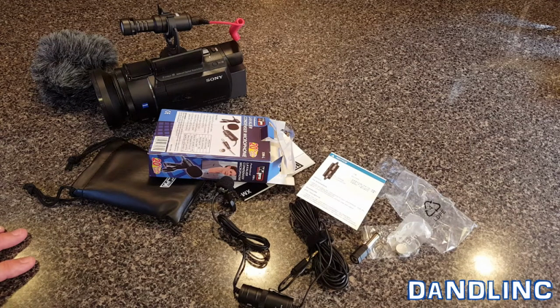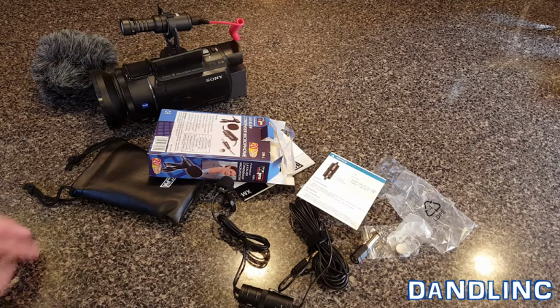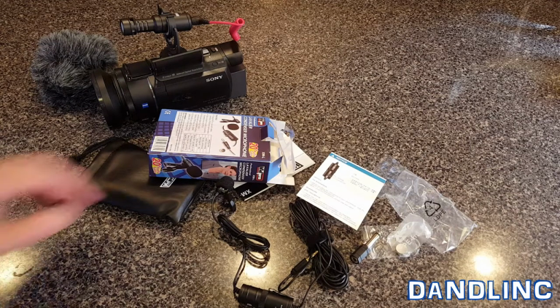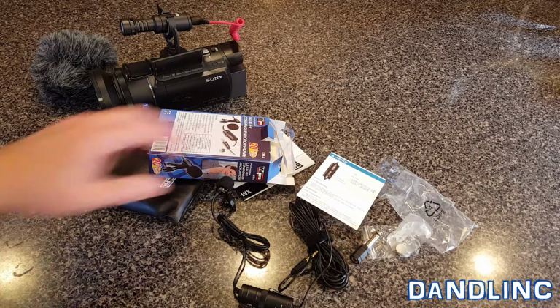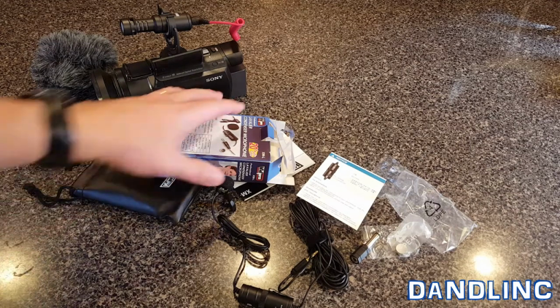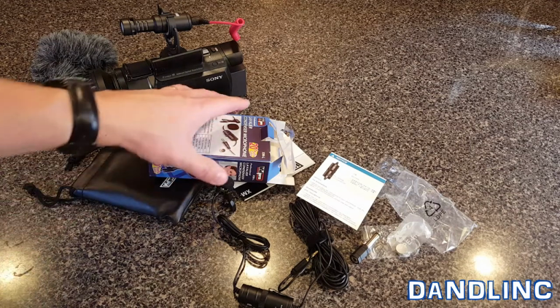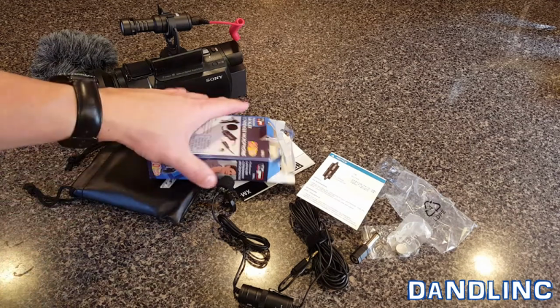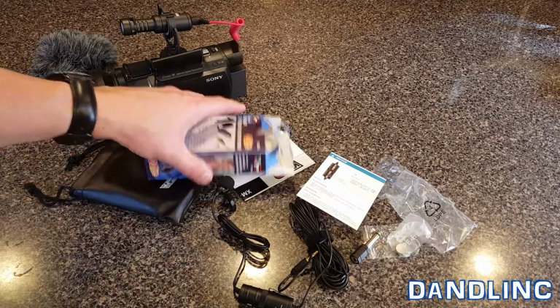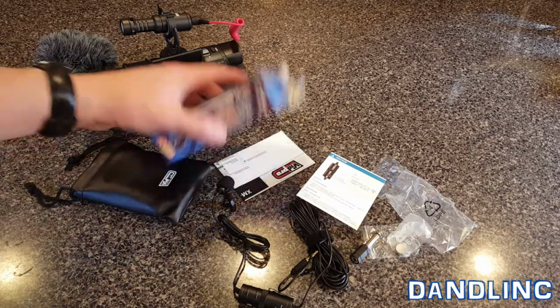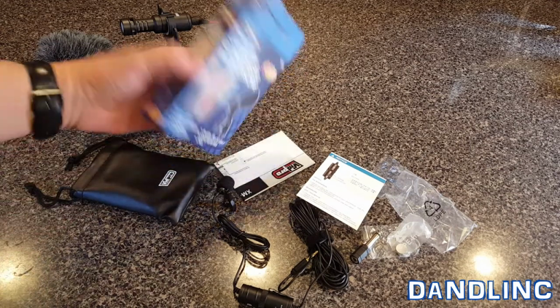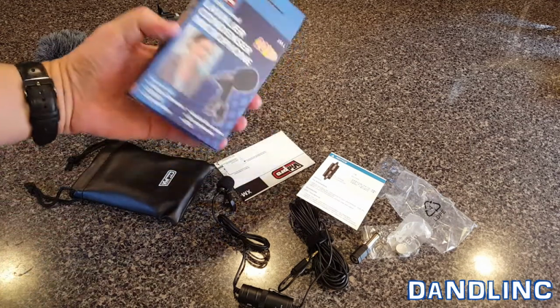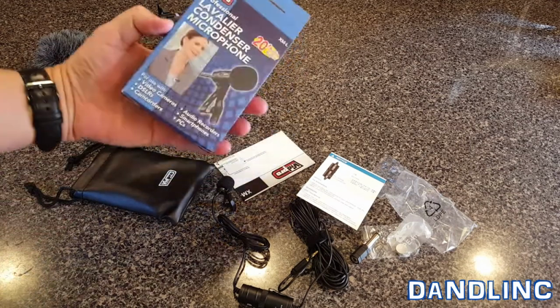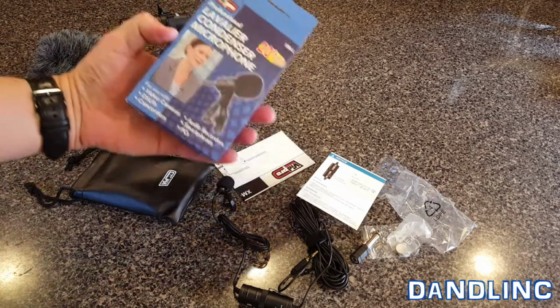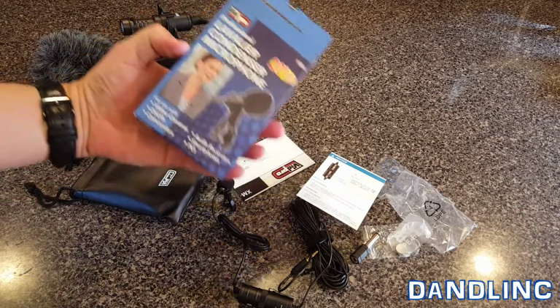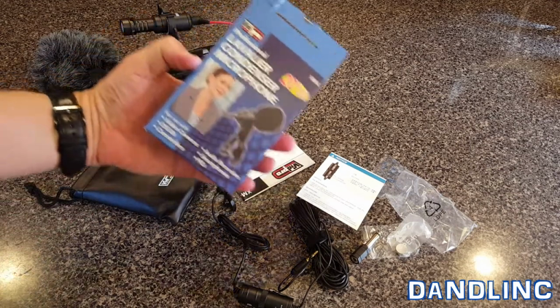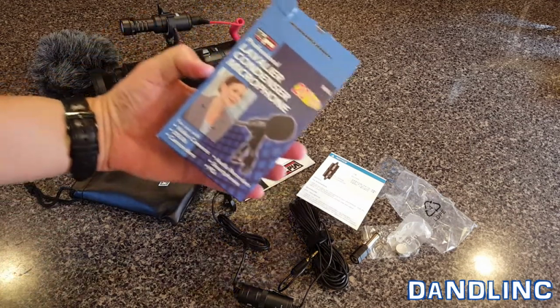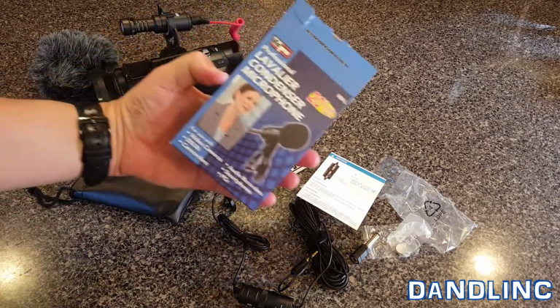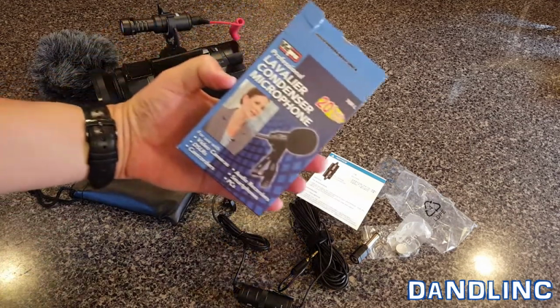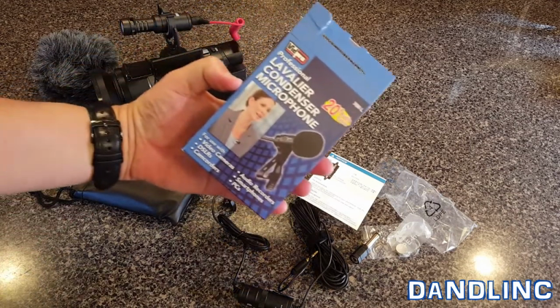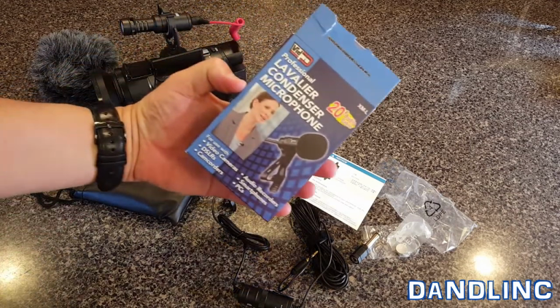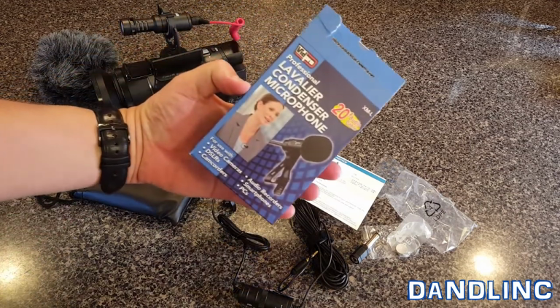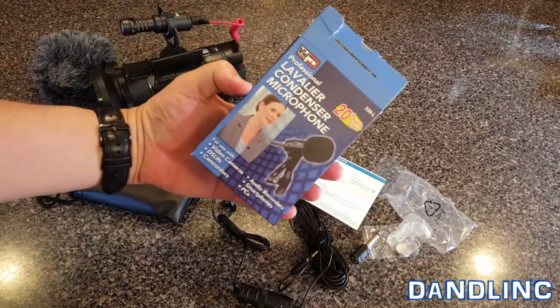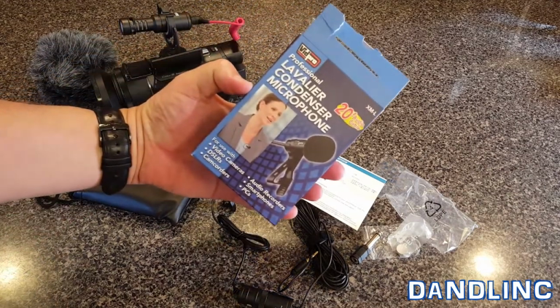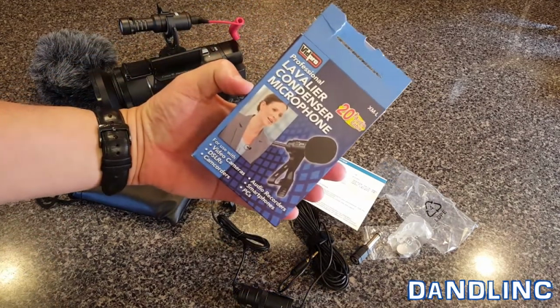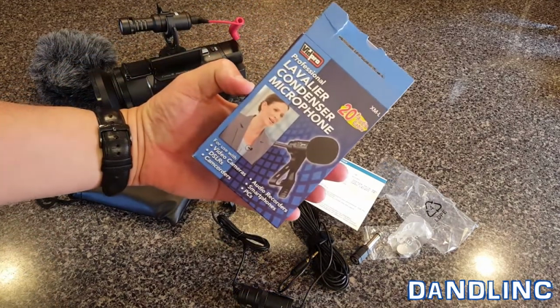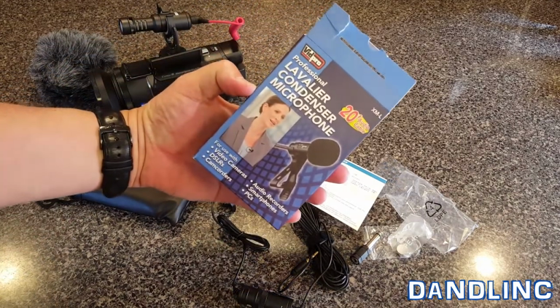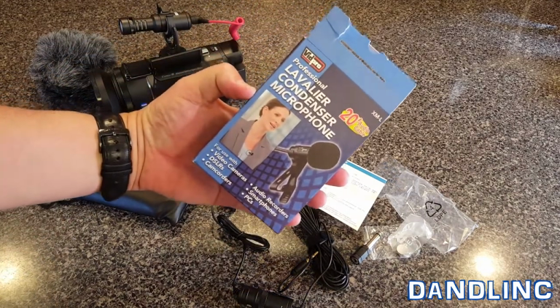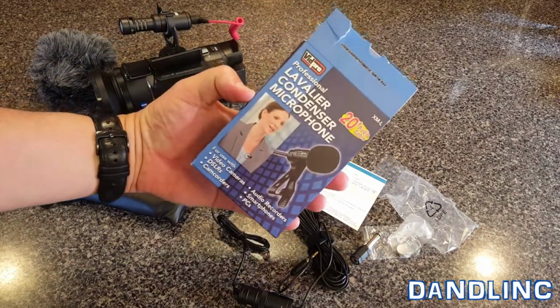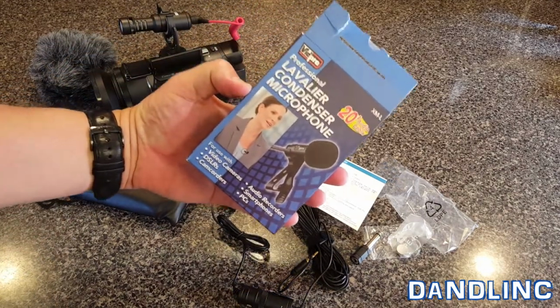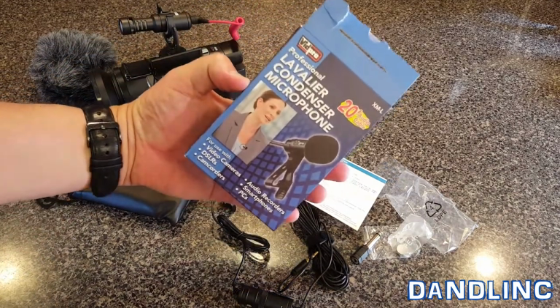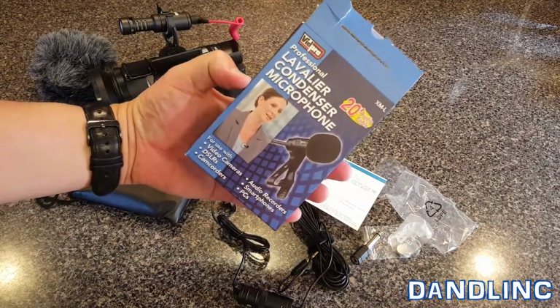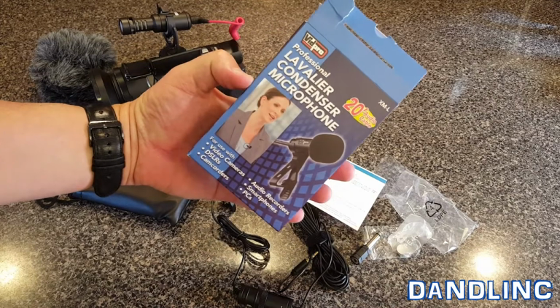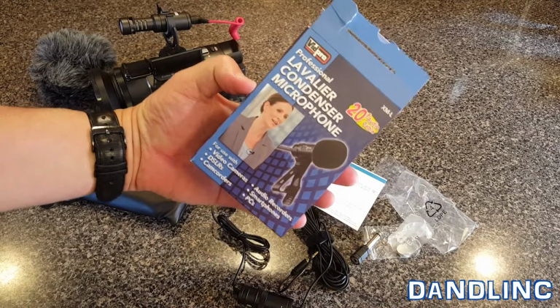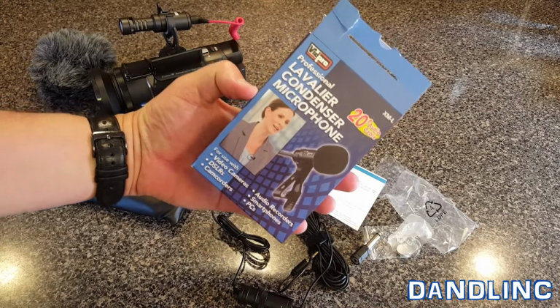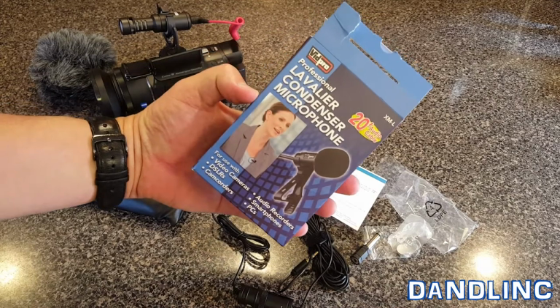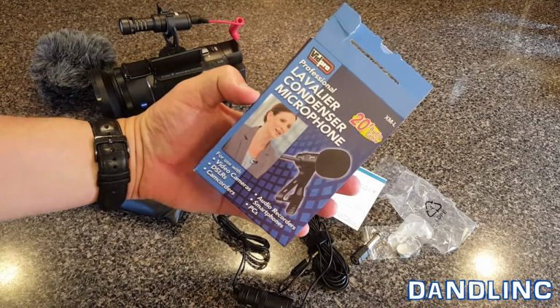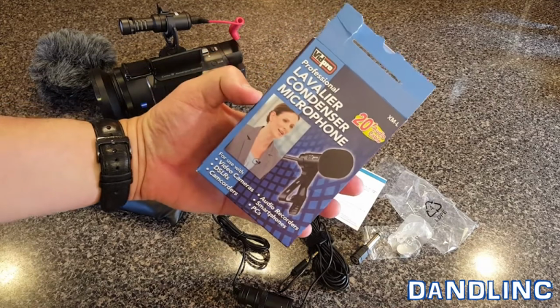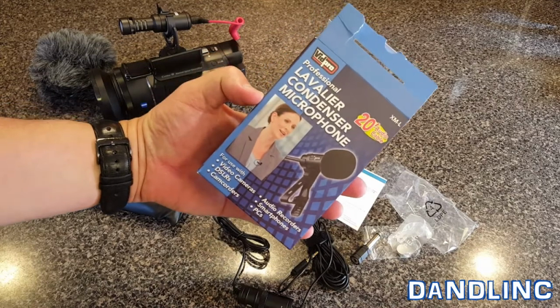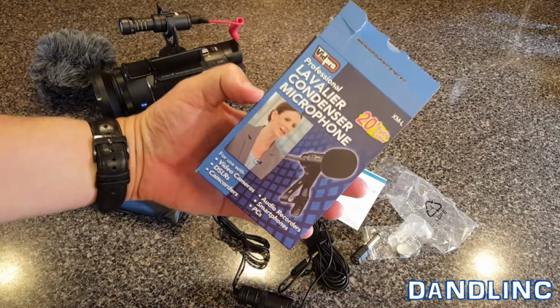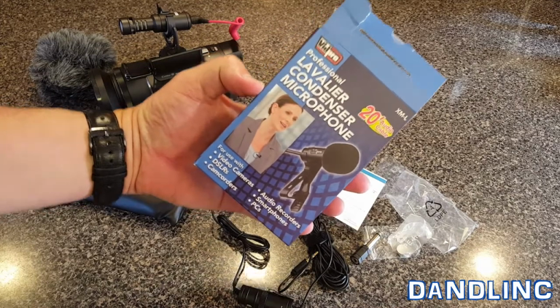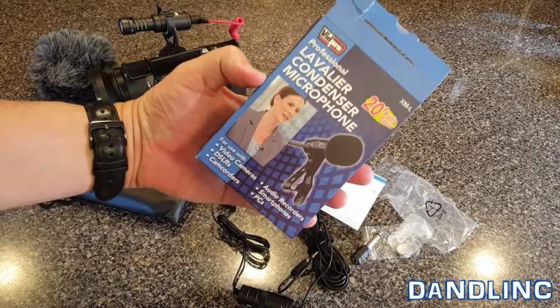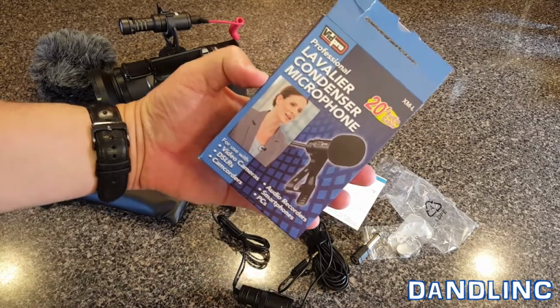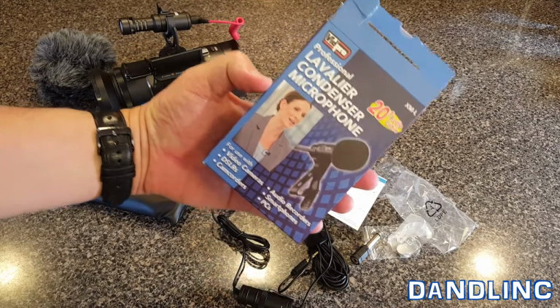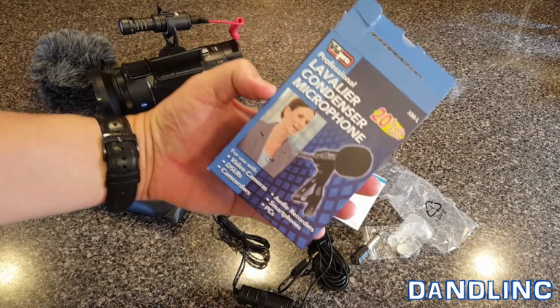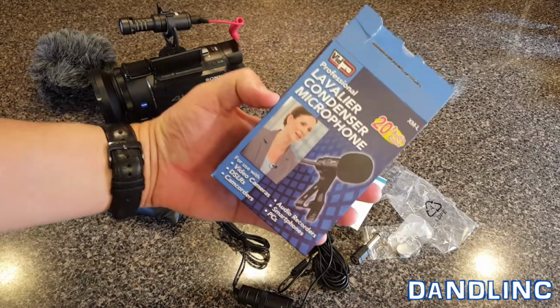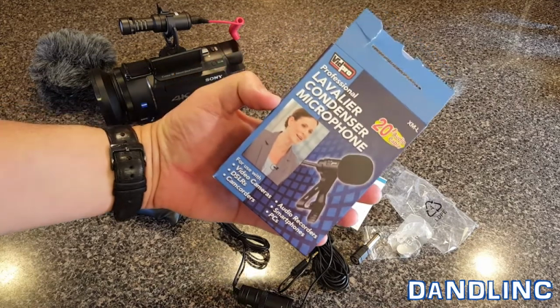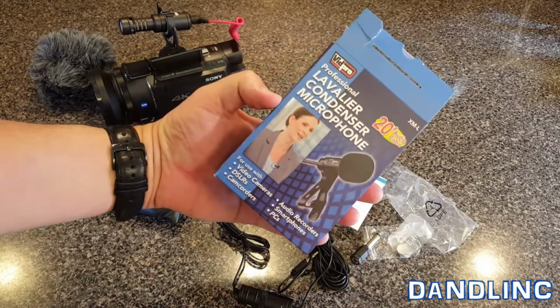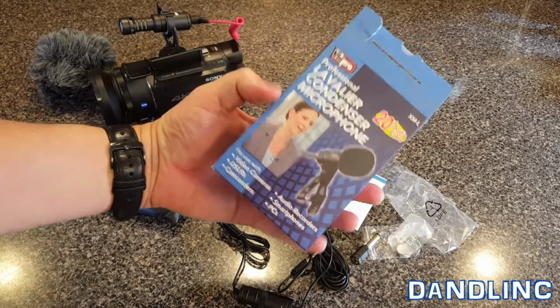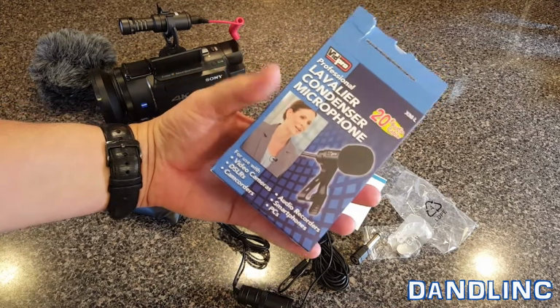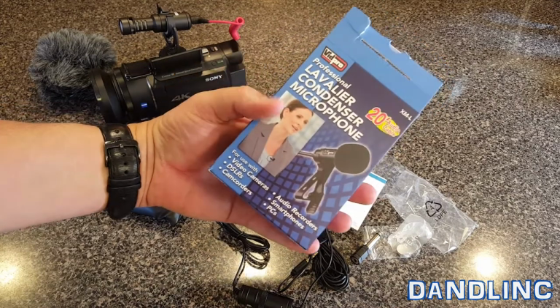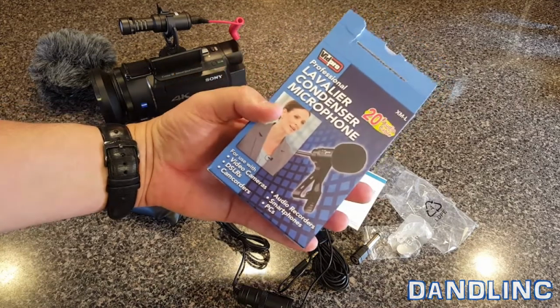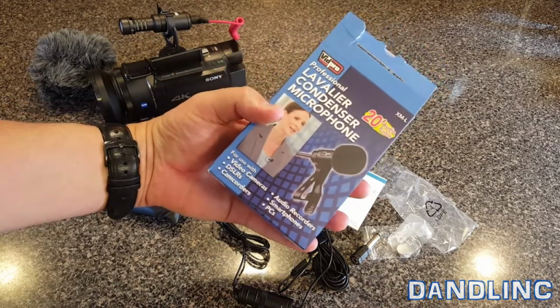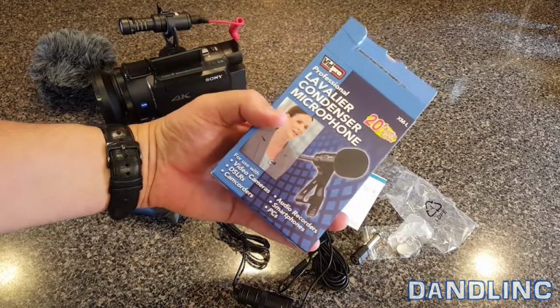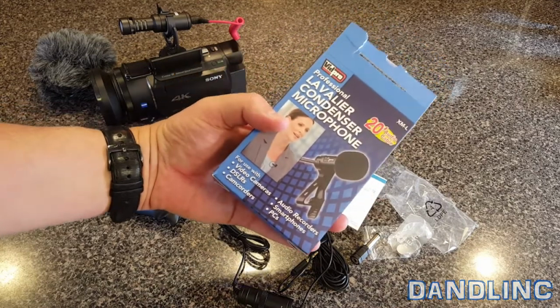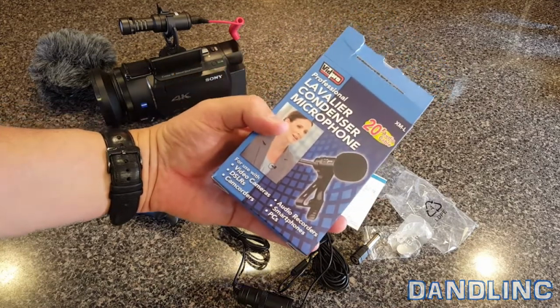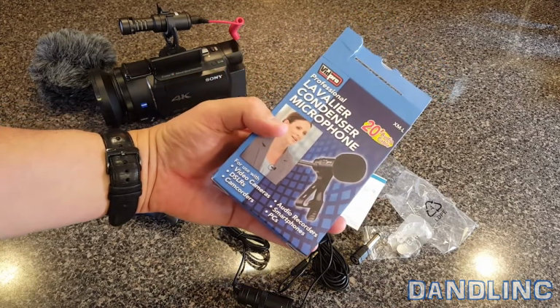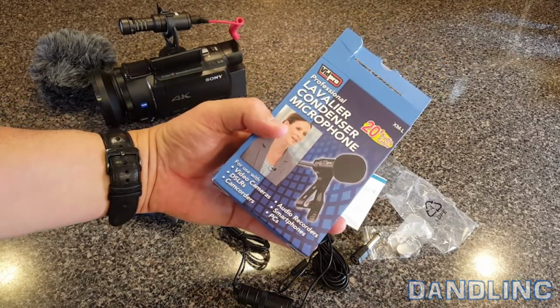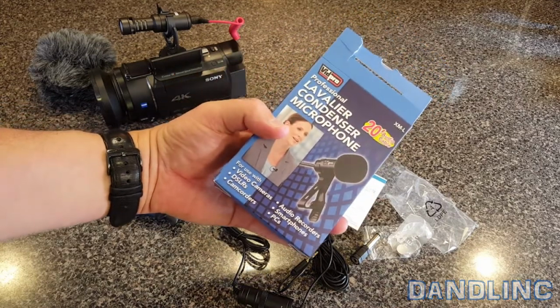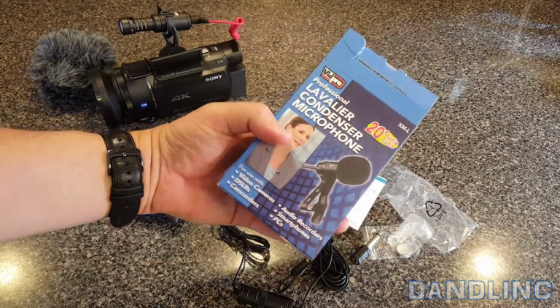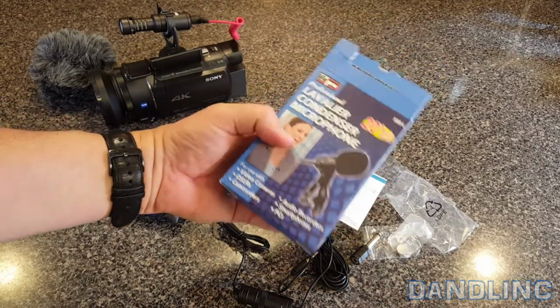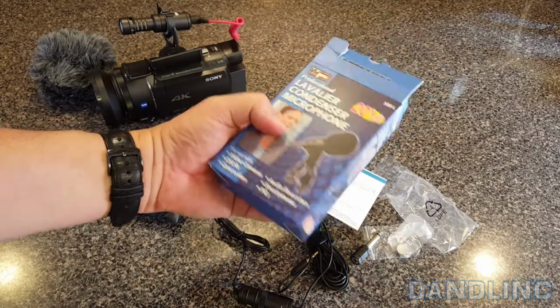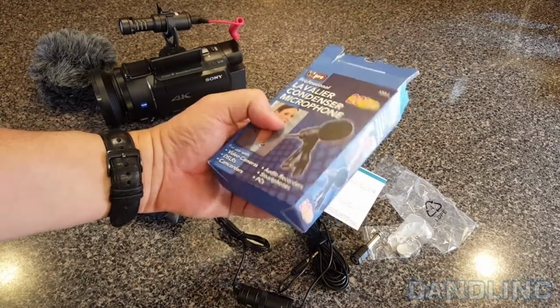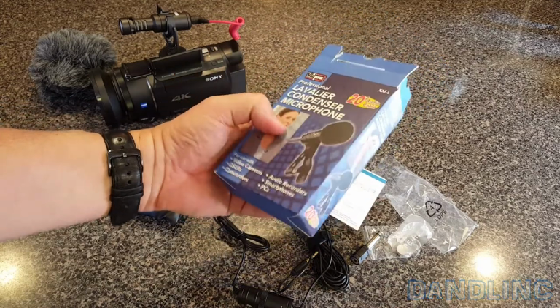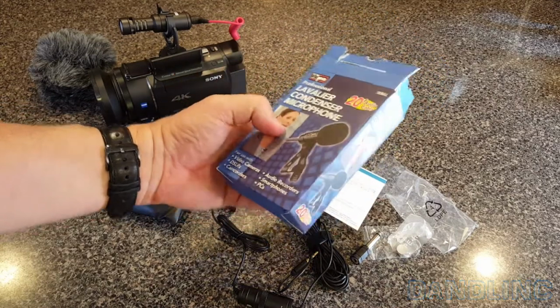That's it — that's a quick review of this VidPro professional lavalier condenser microphone. Thanks for watching.